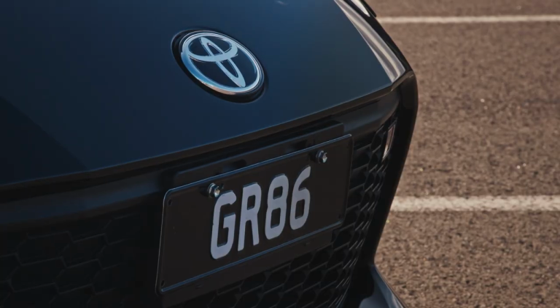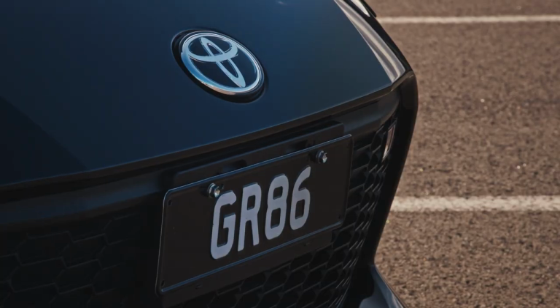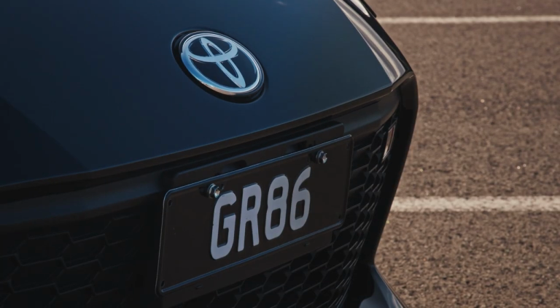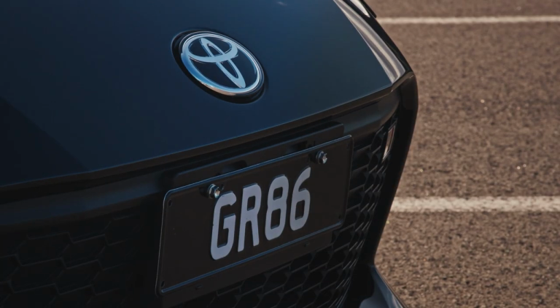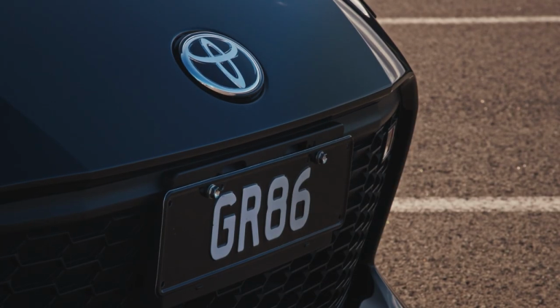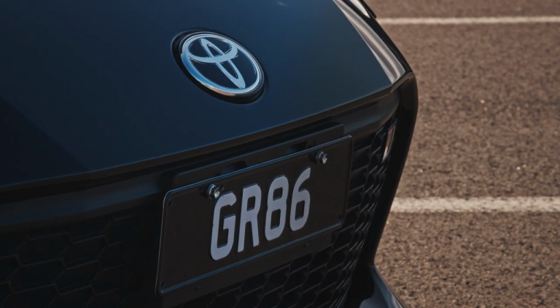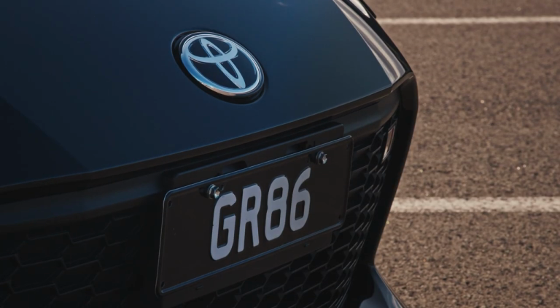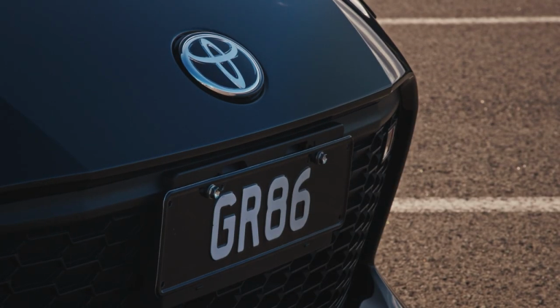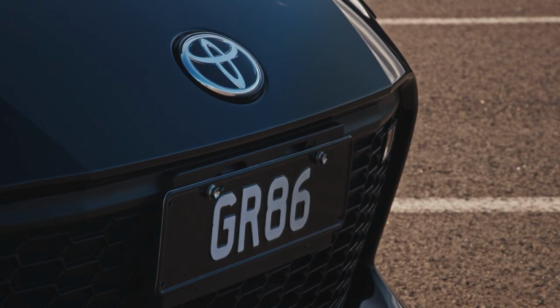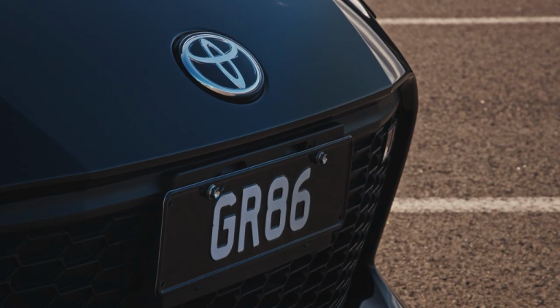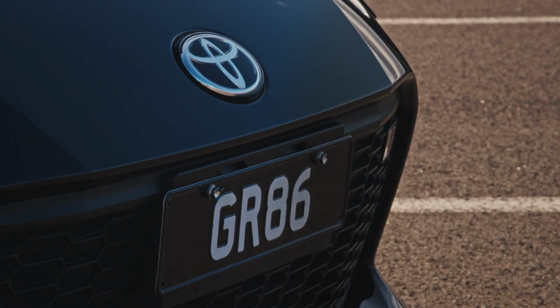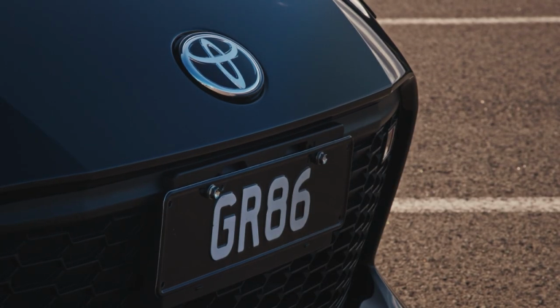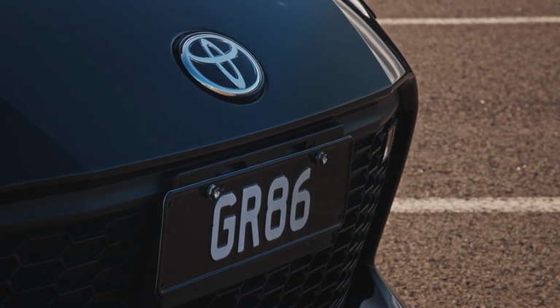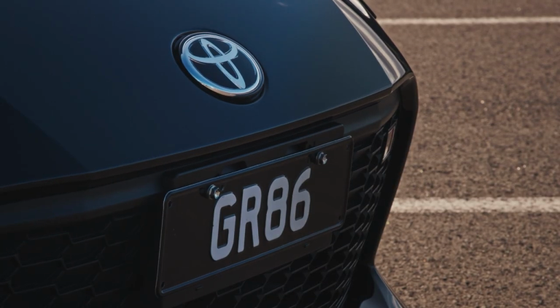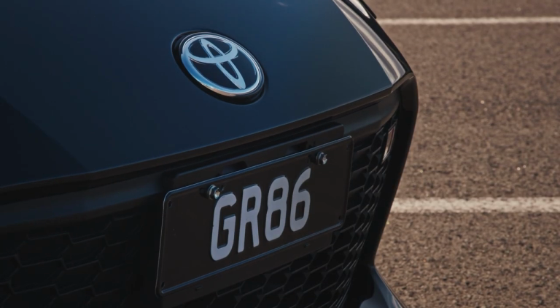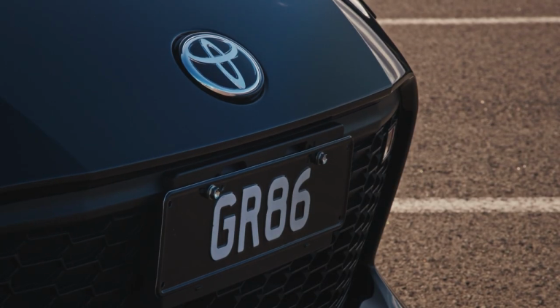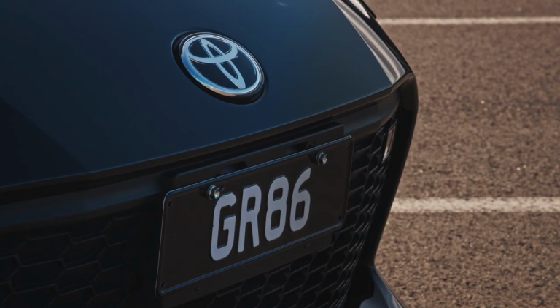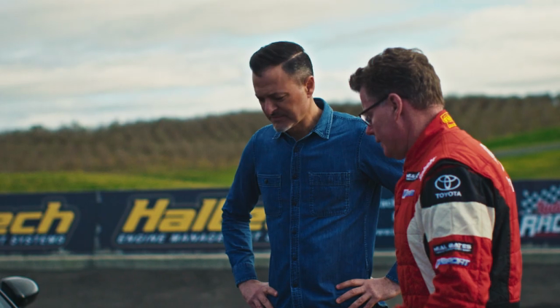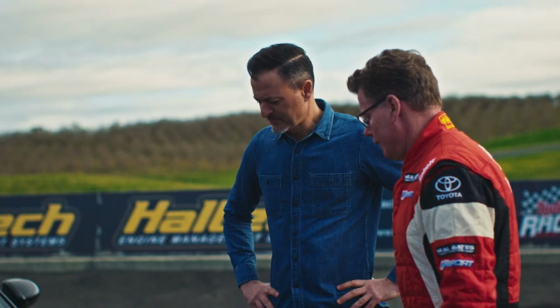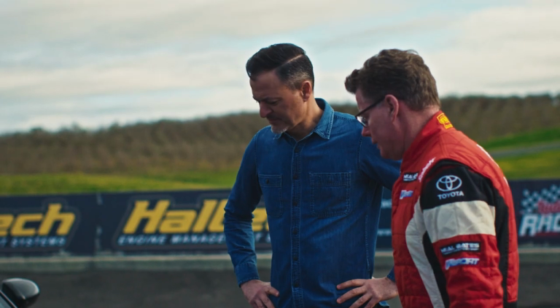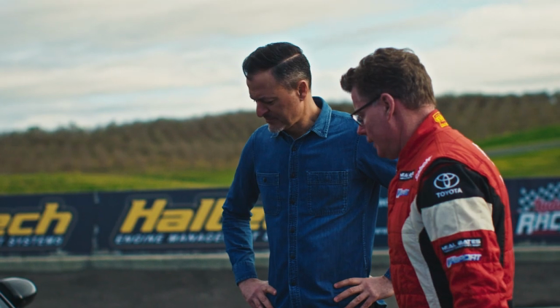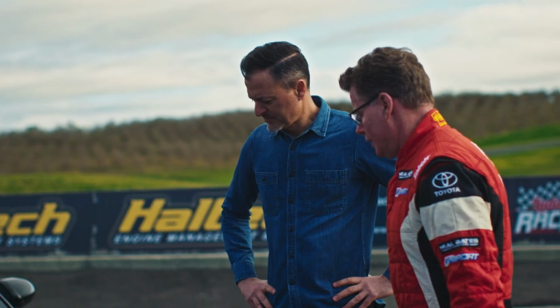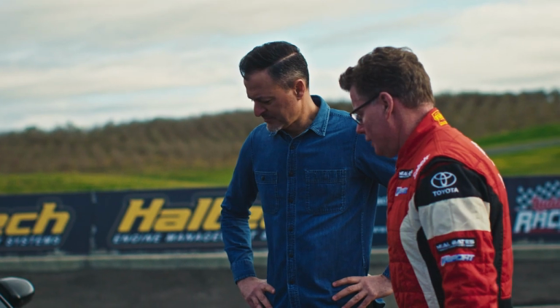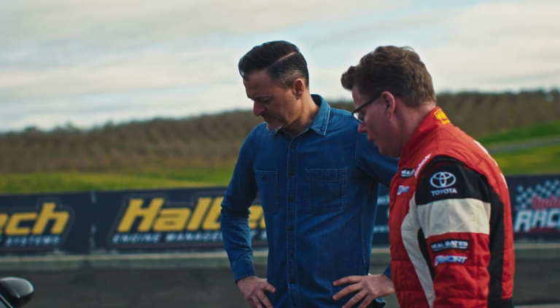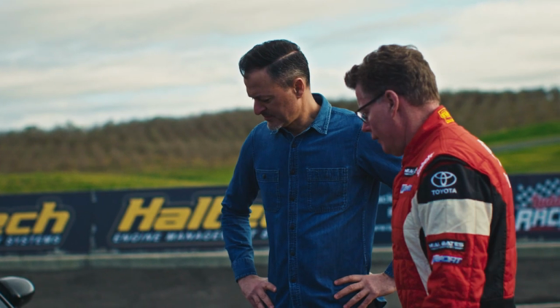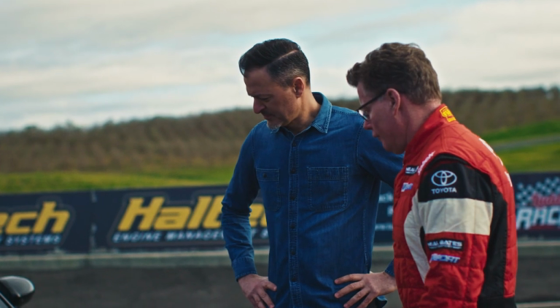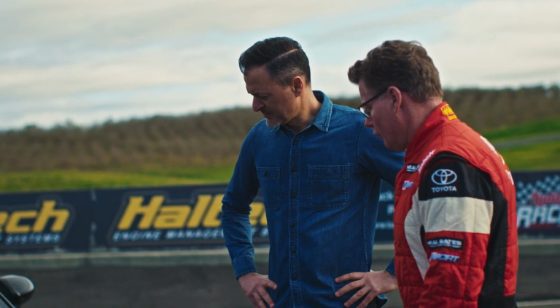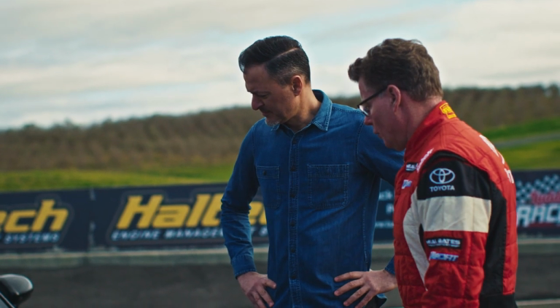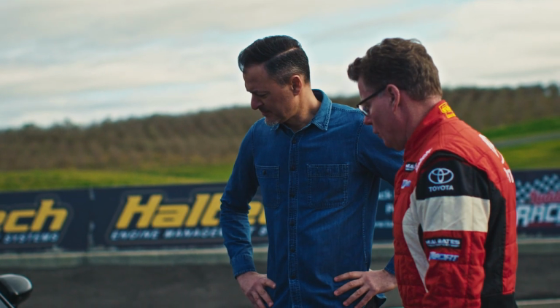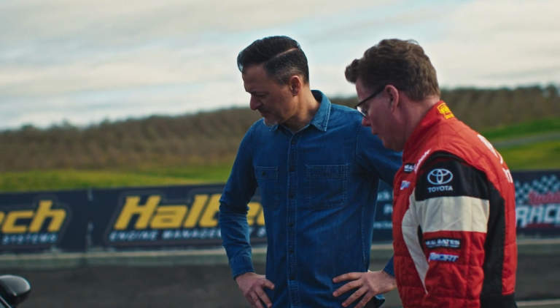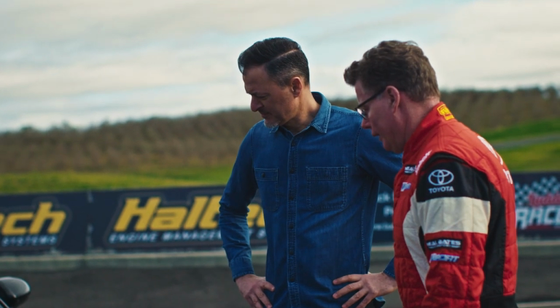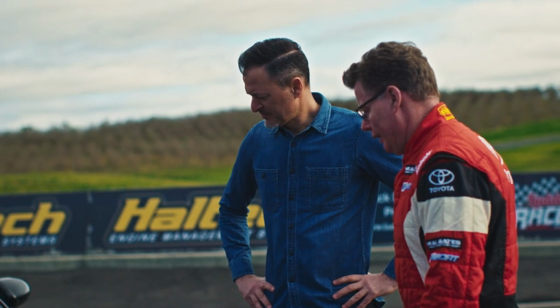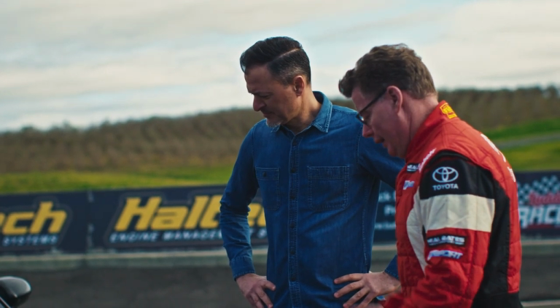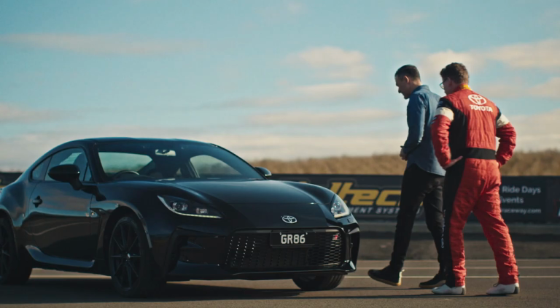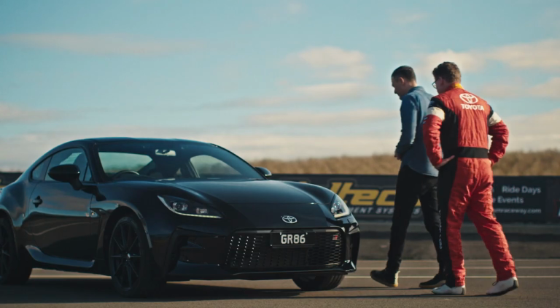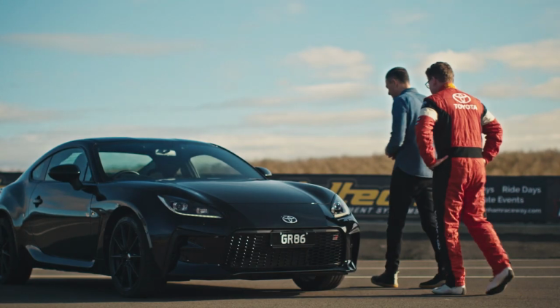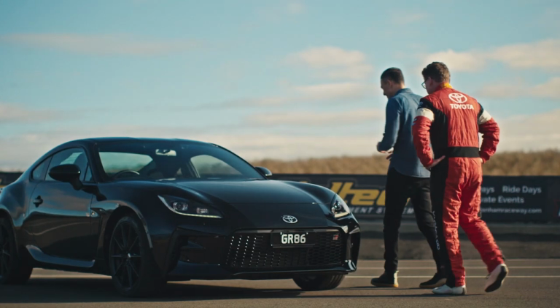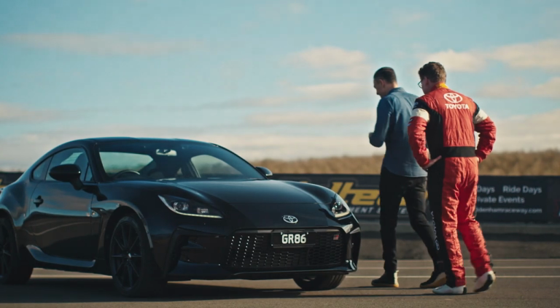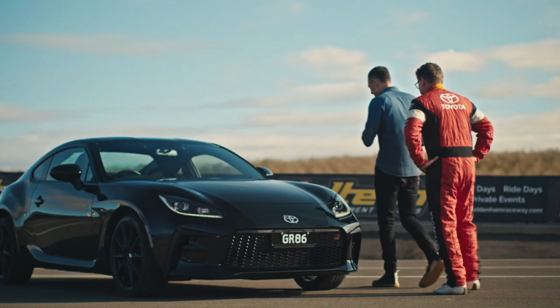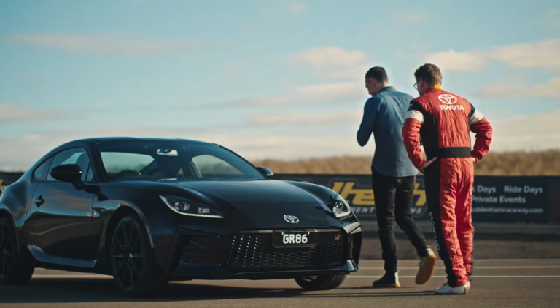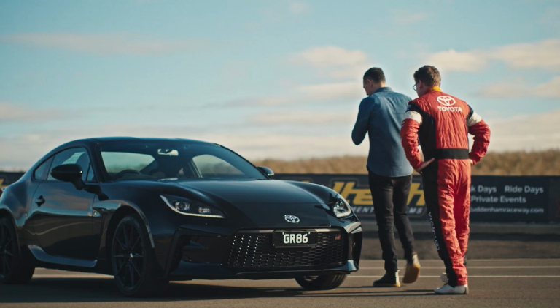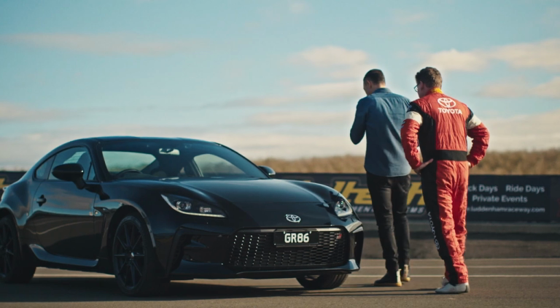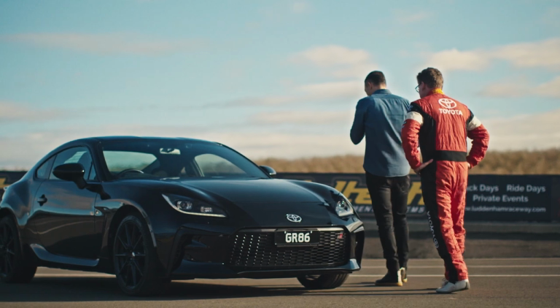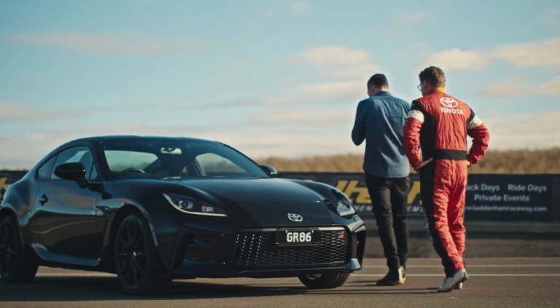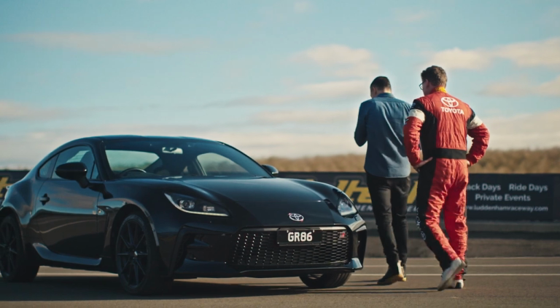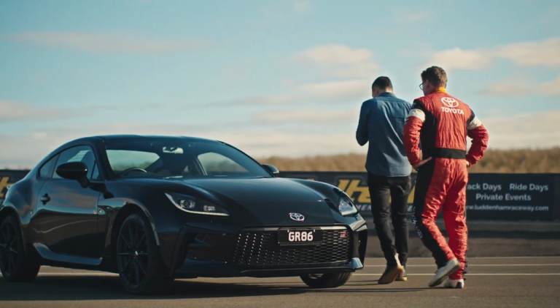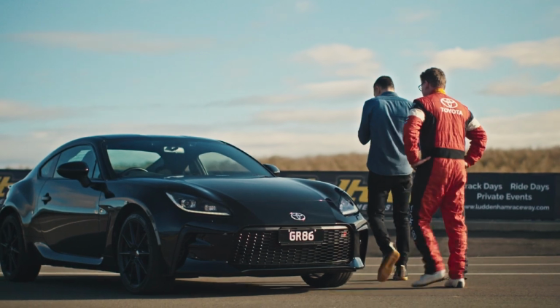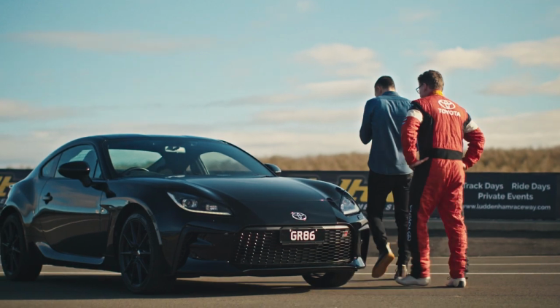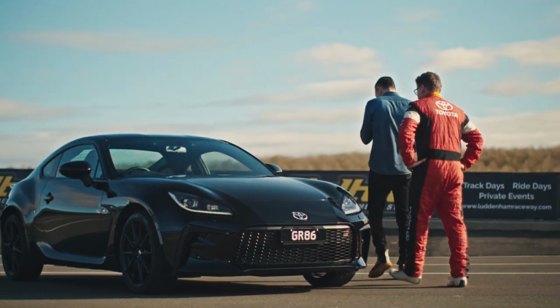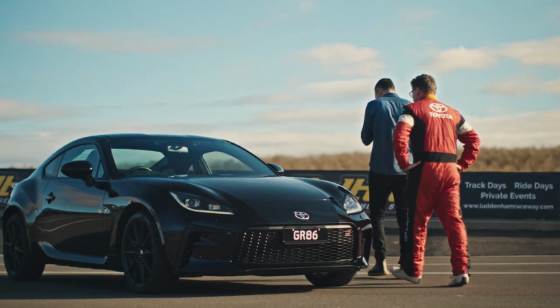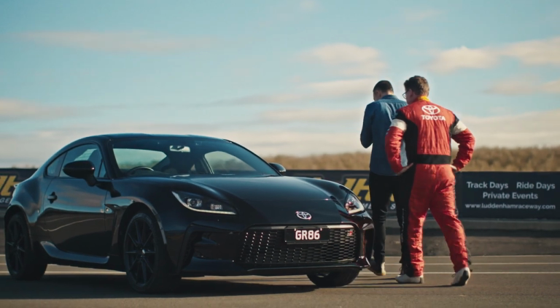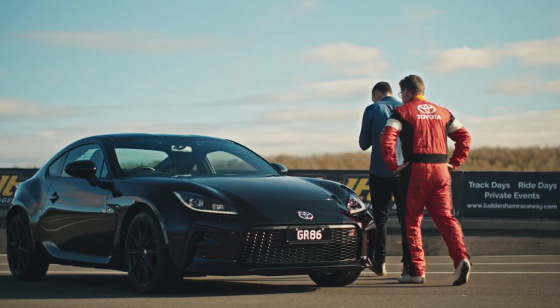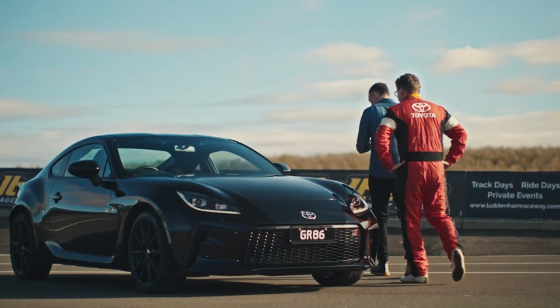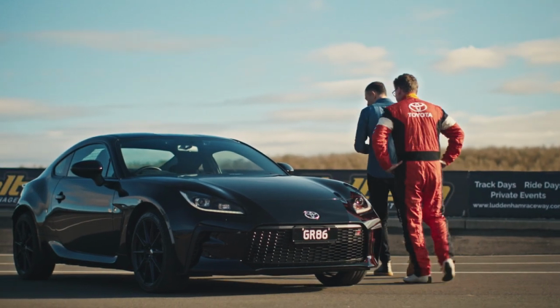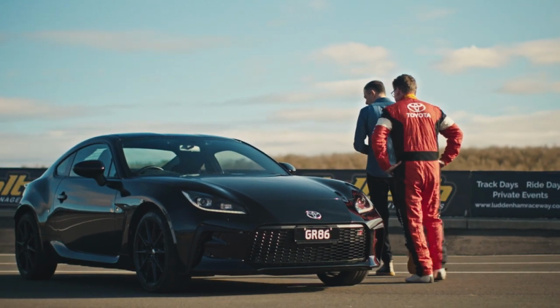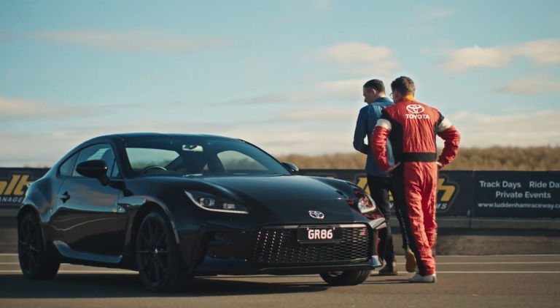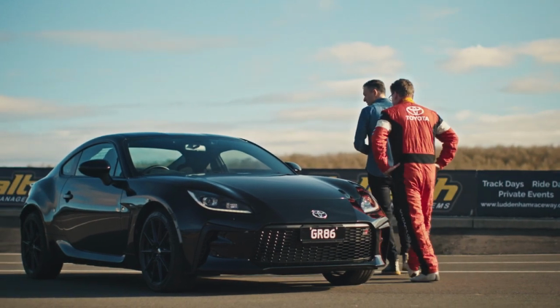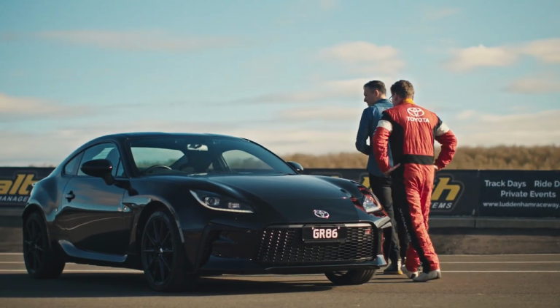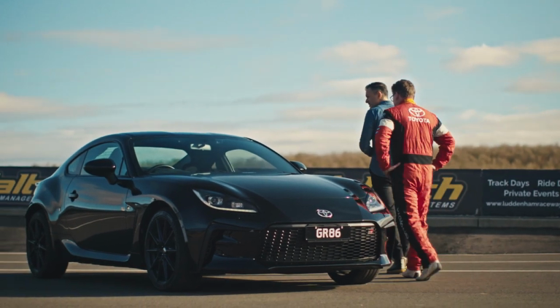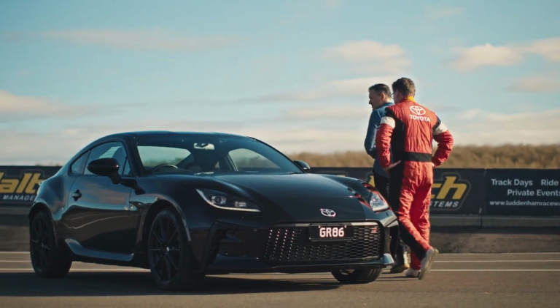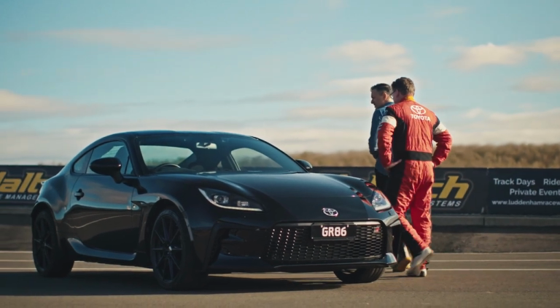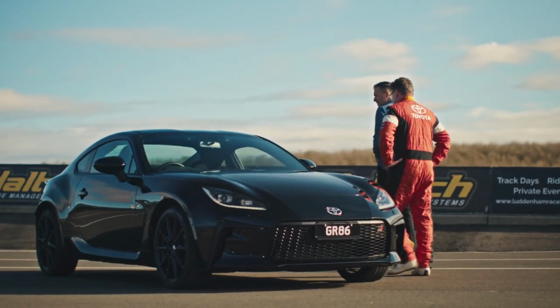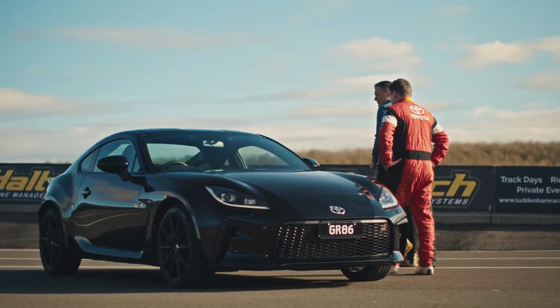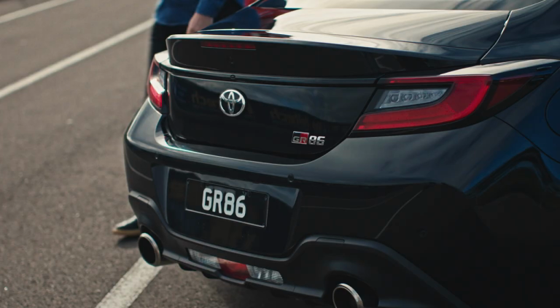It has better airflow — all these things are designed for cooling. There are just so many things on this car that are improved.